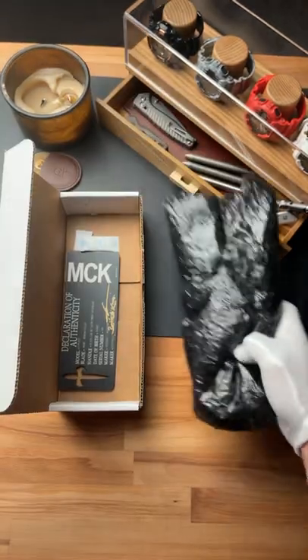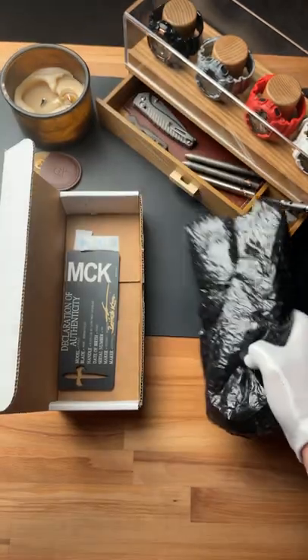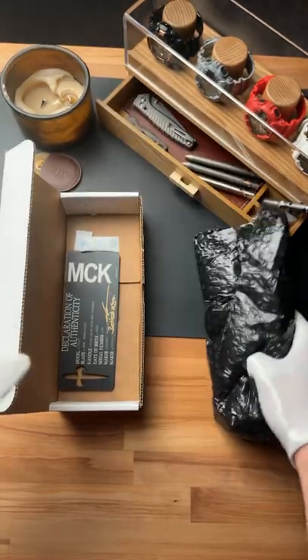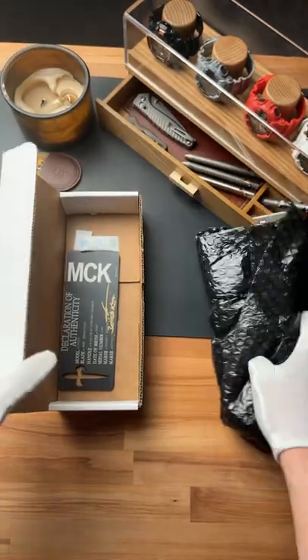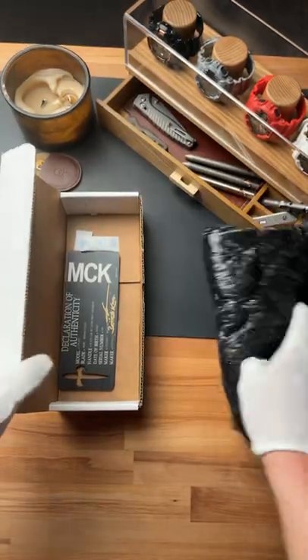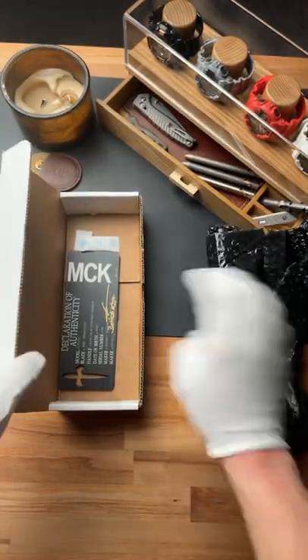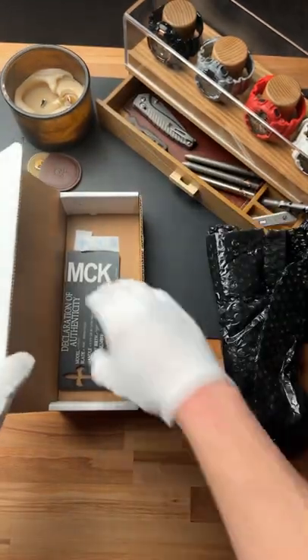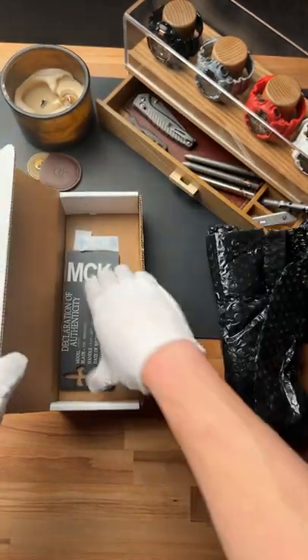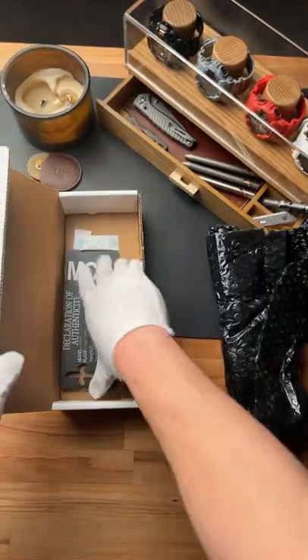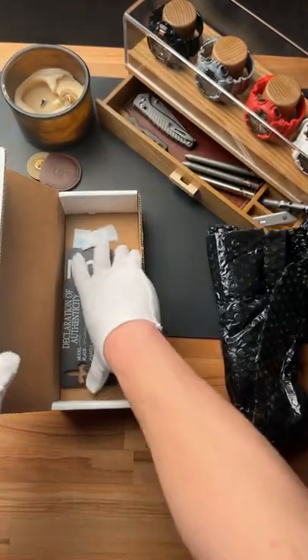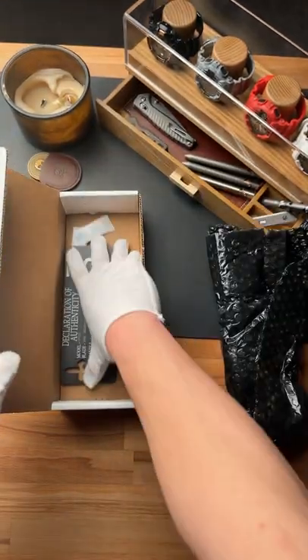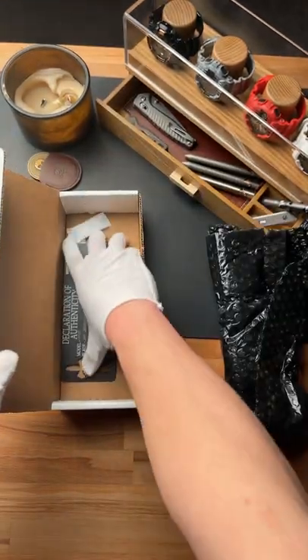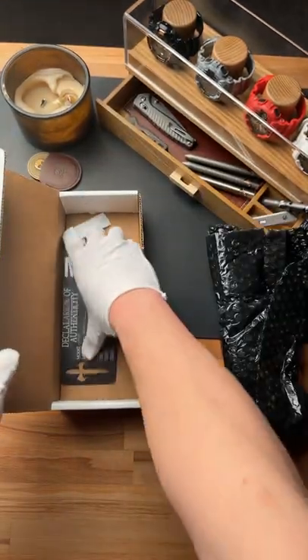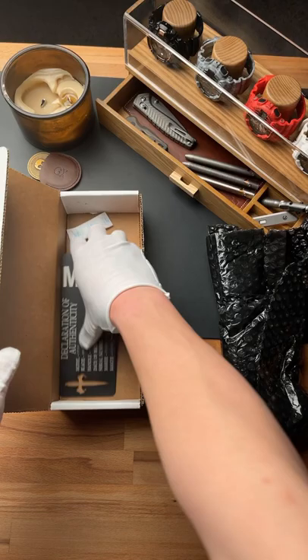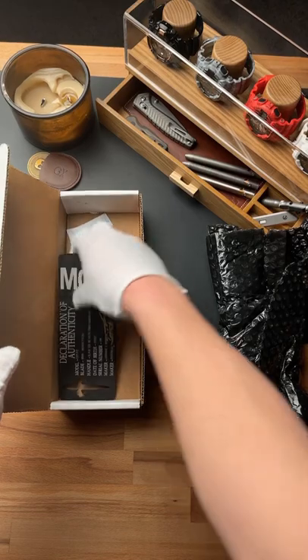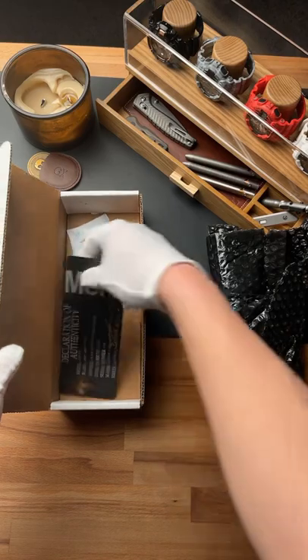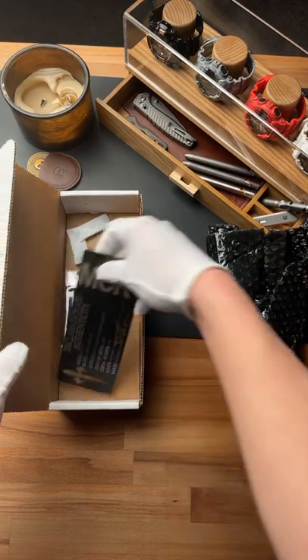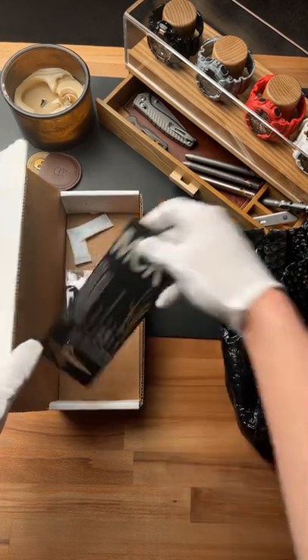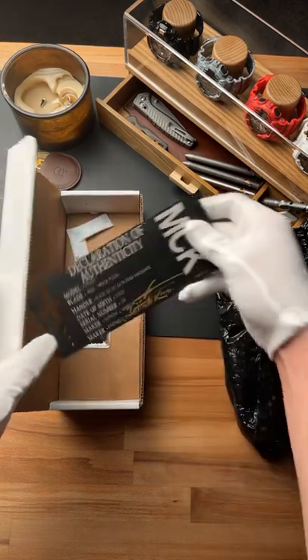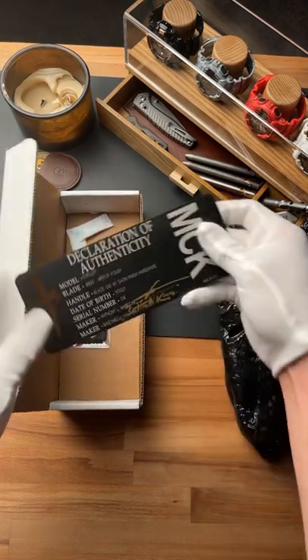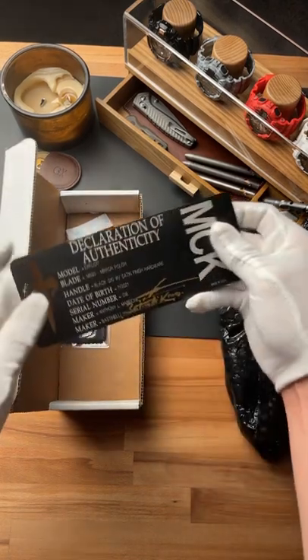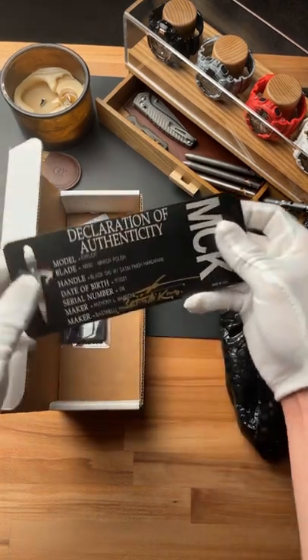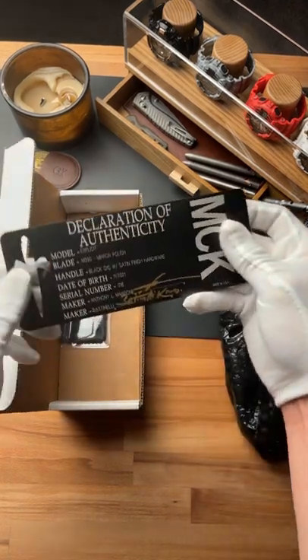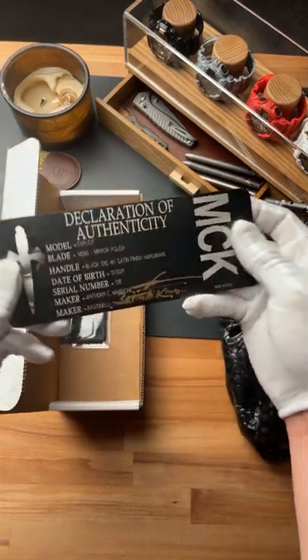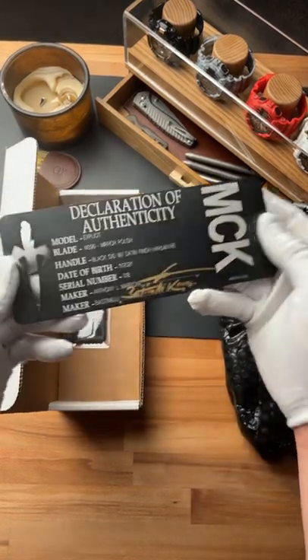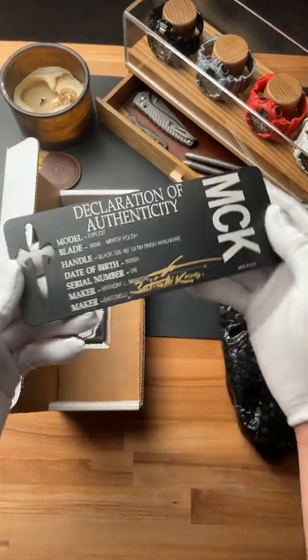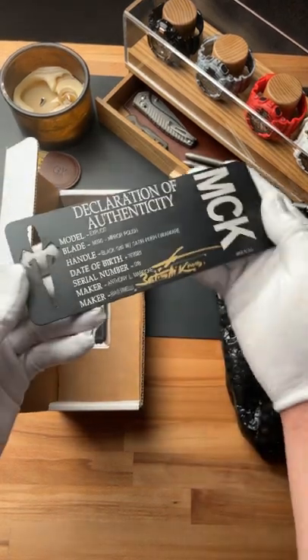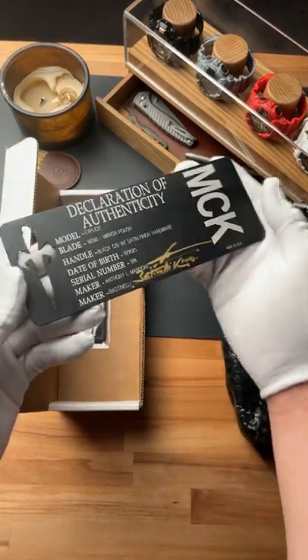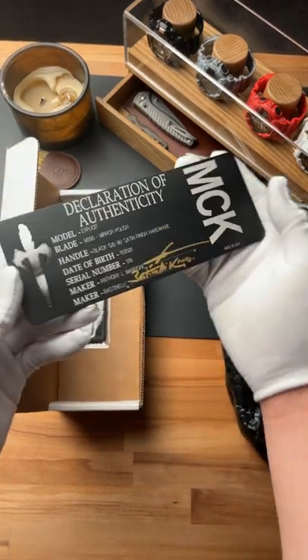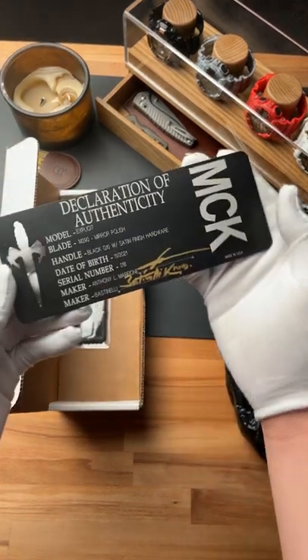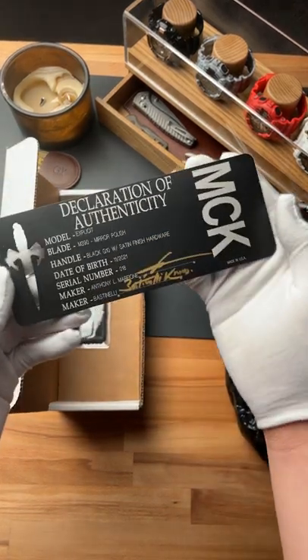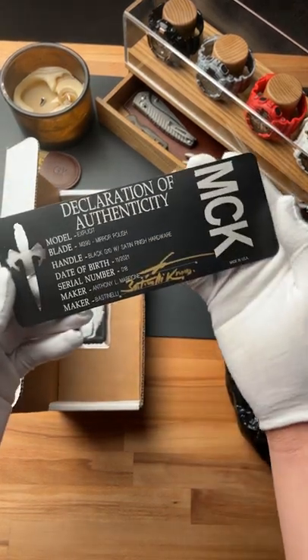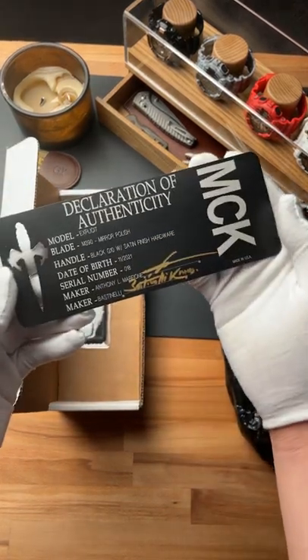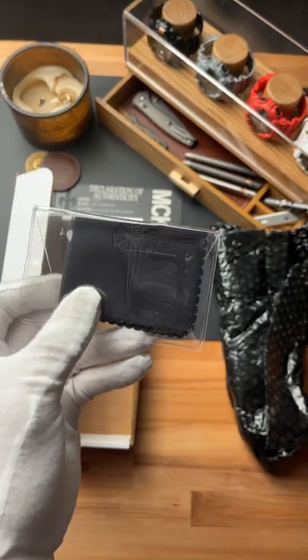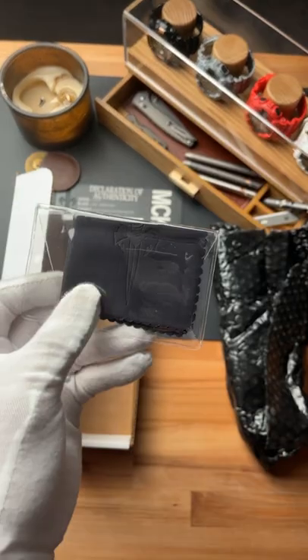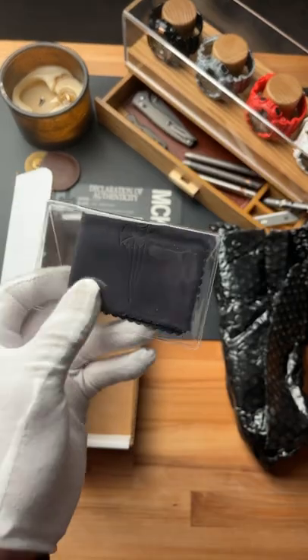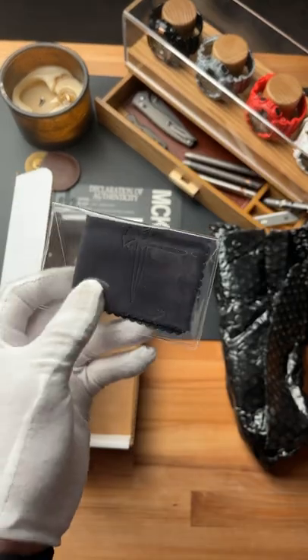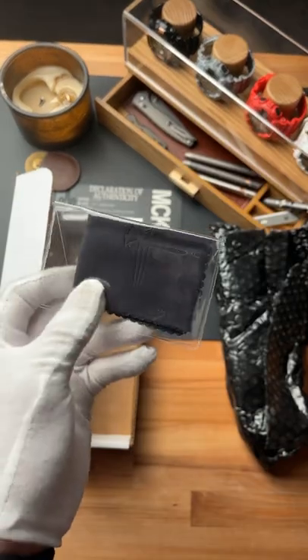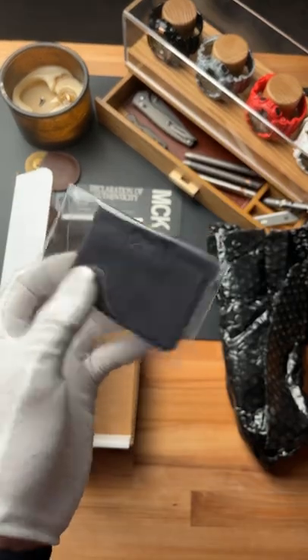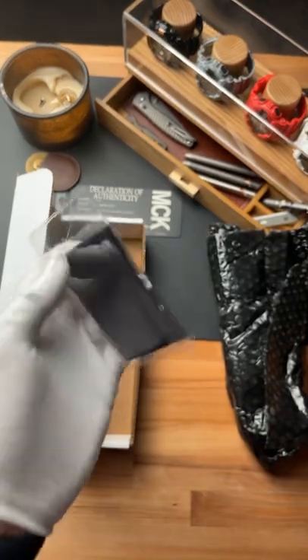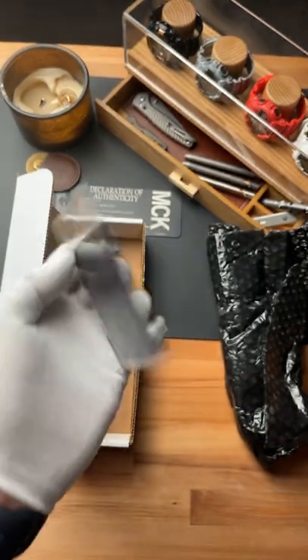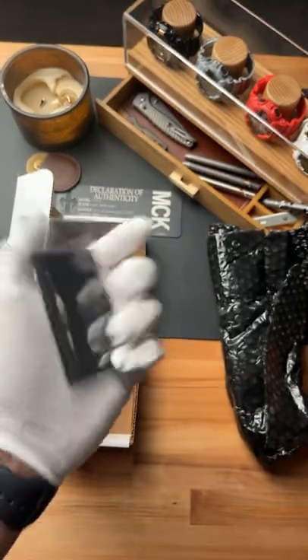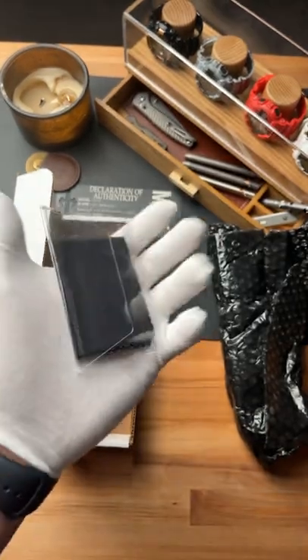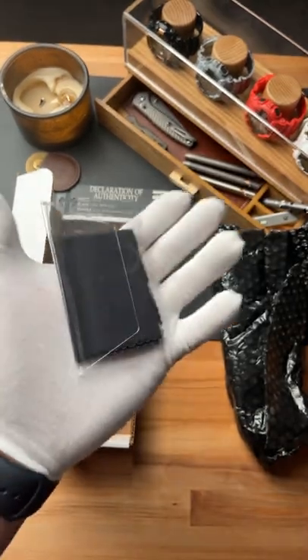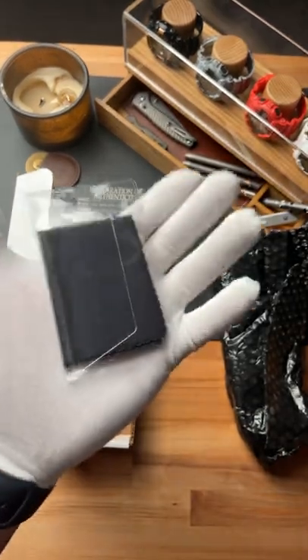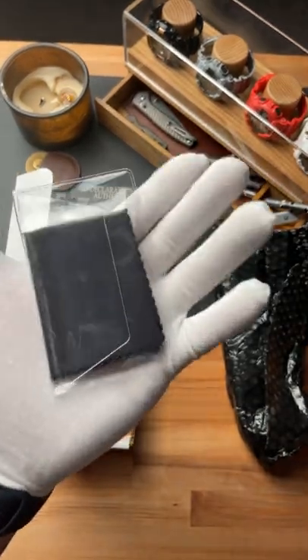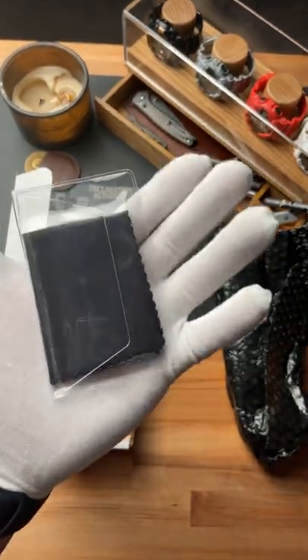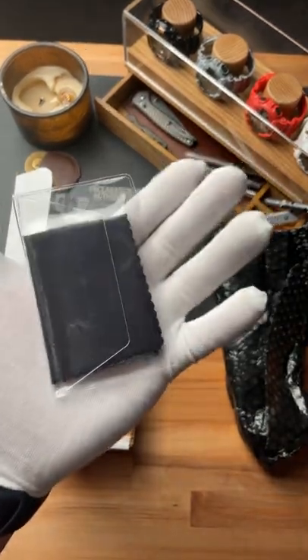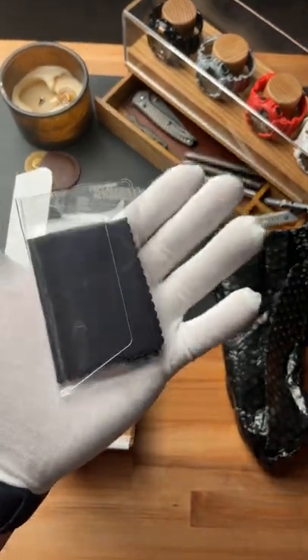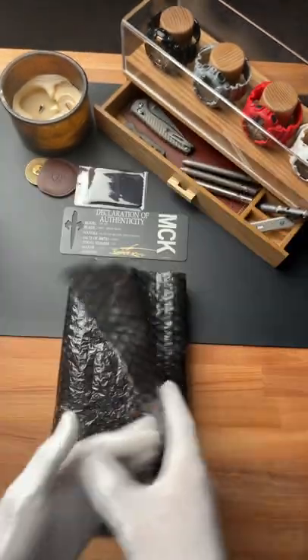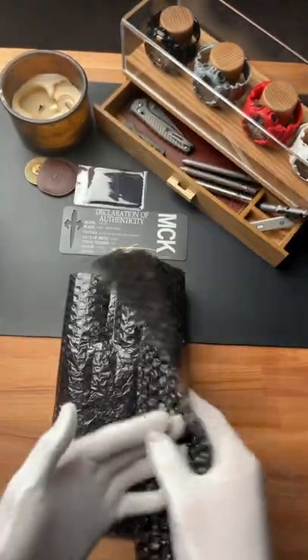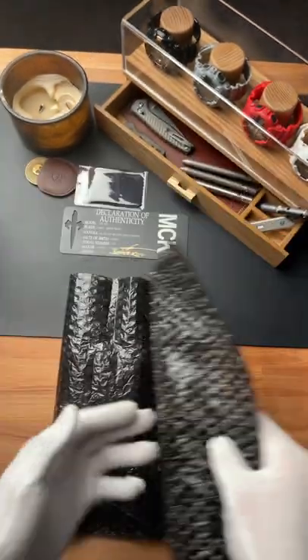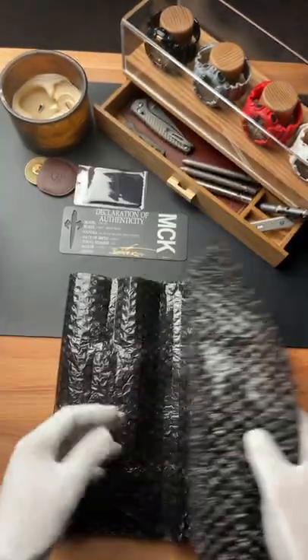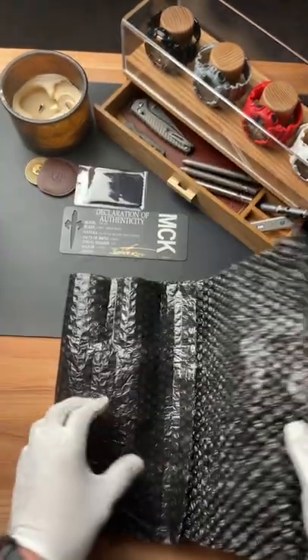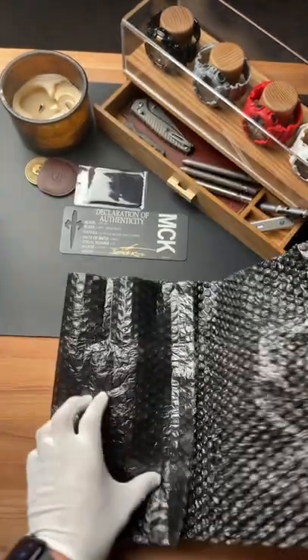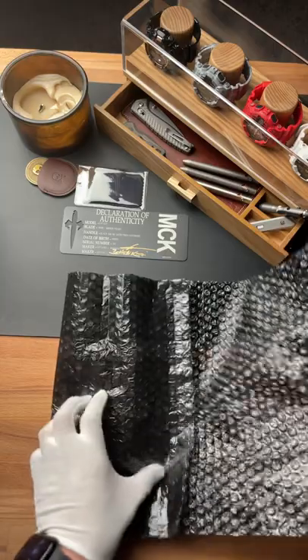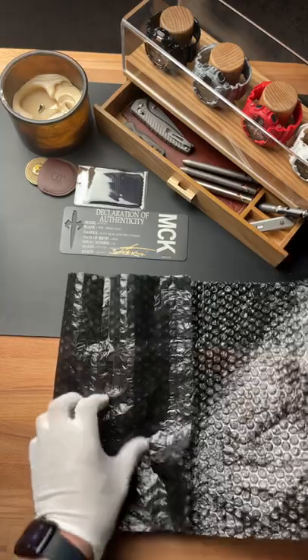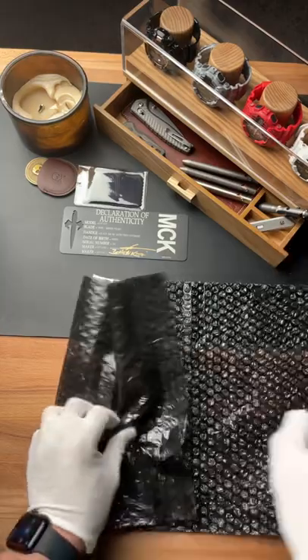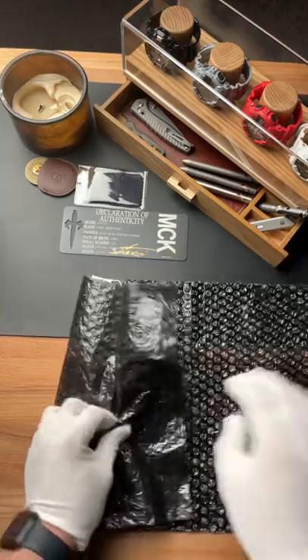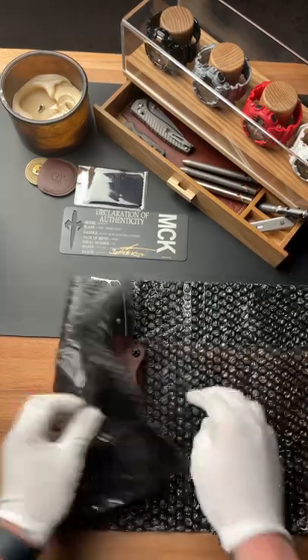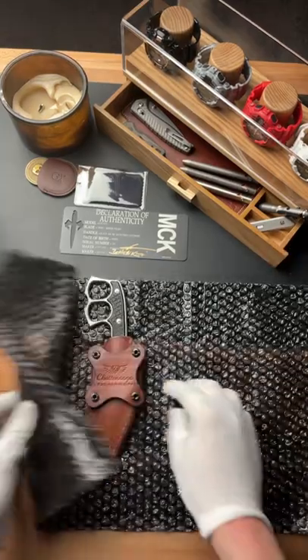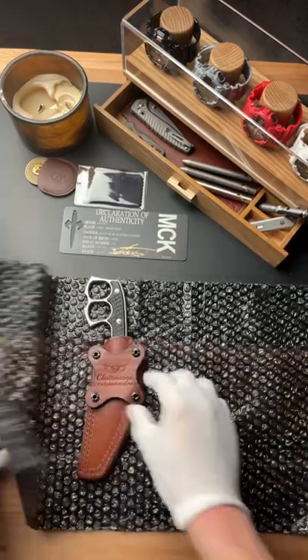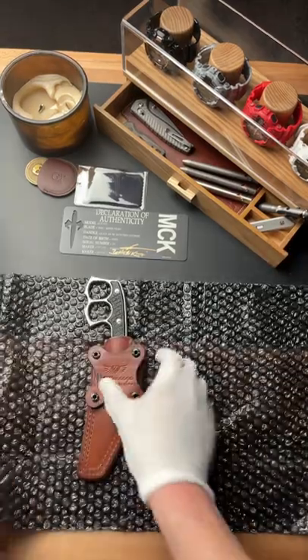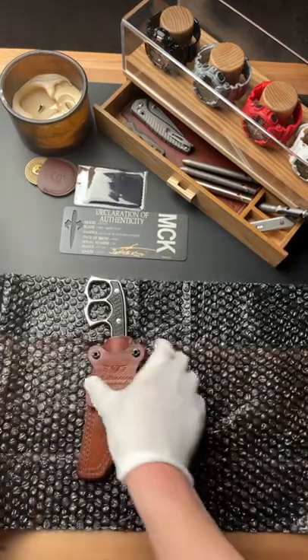Inside the box, you do get this declaration of authenticity, a microfiber cleaning cloth, and here is the knife.